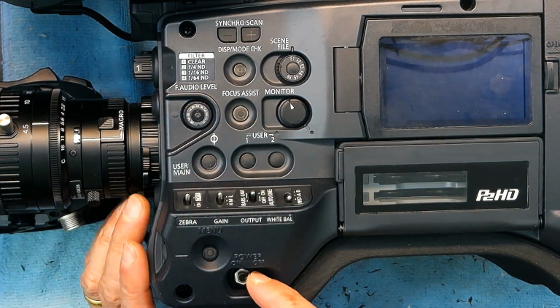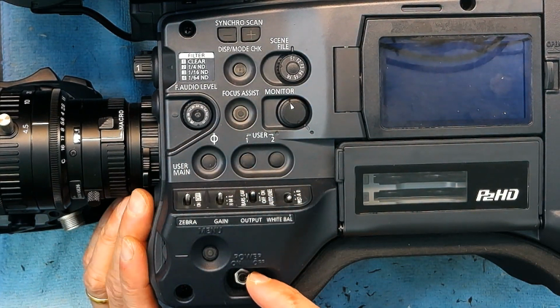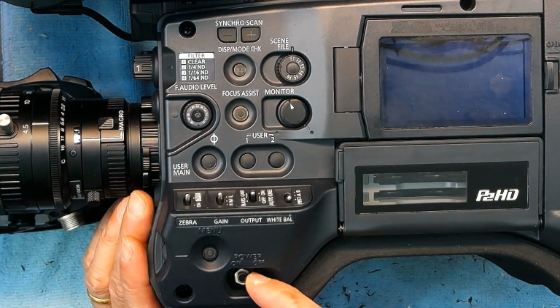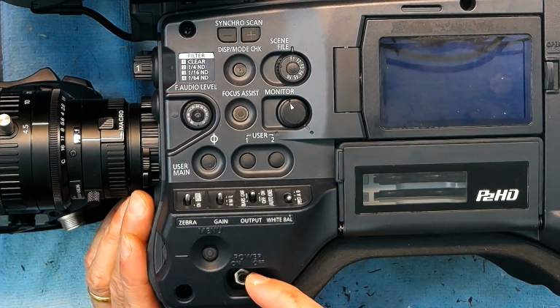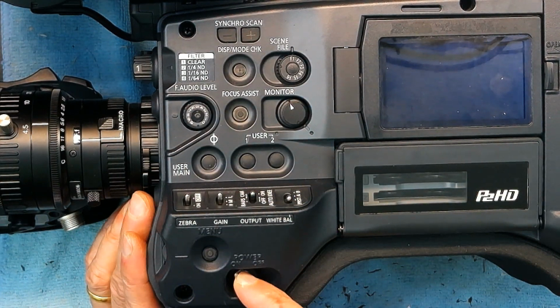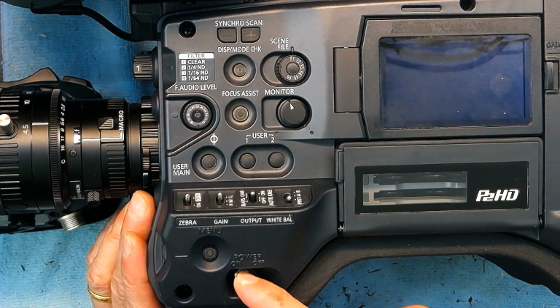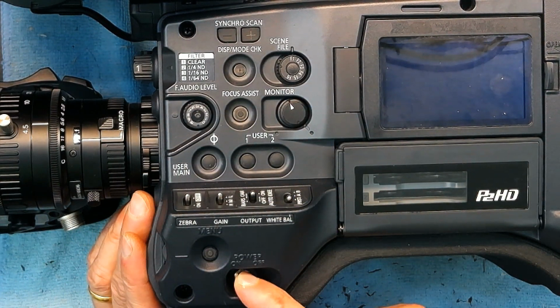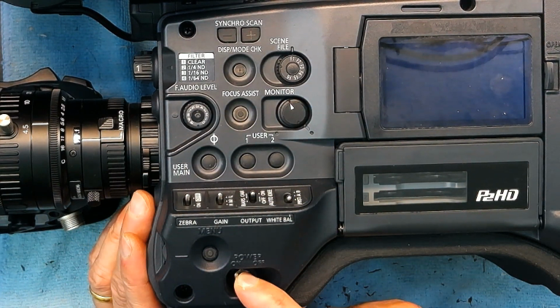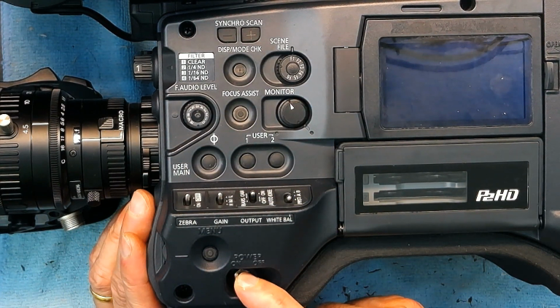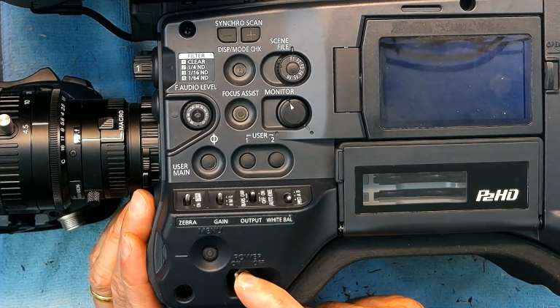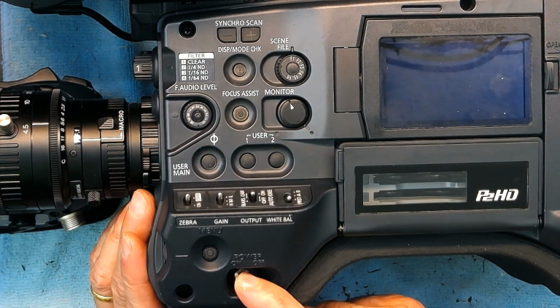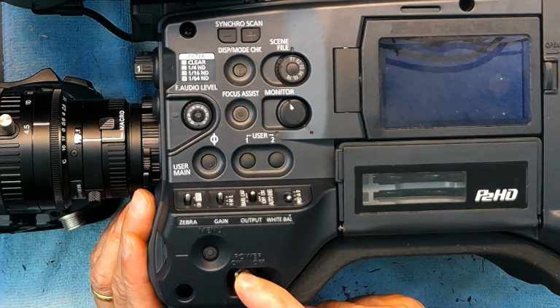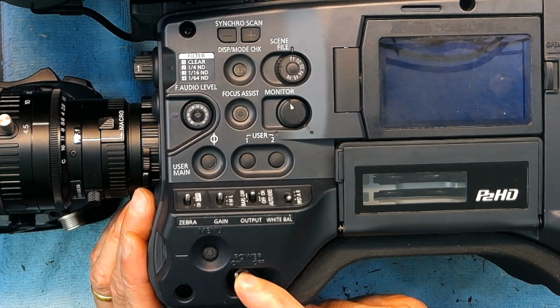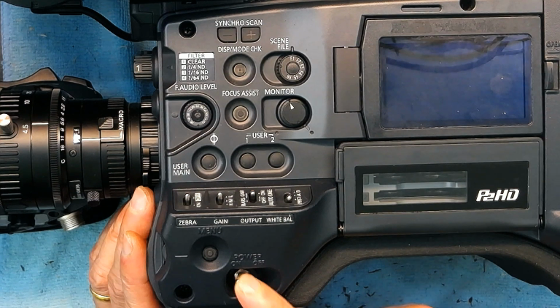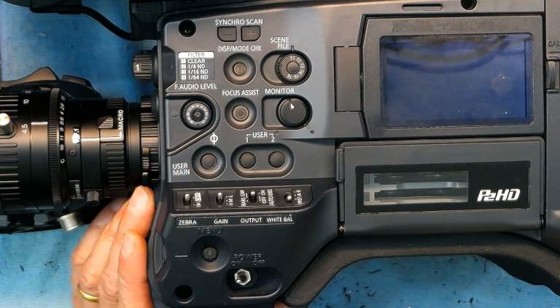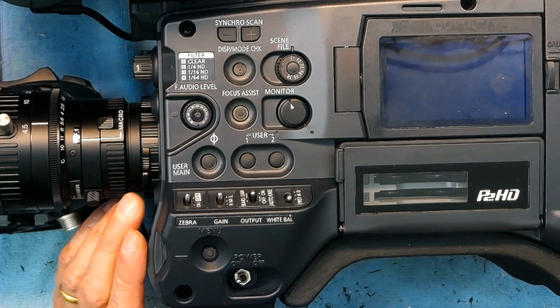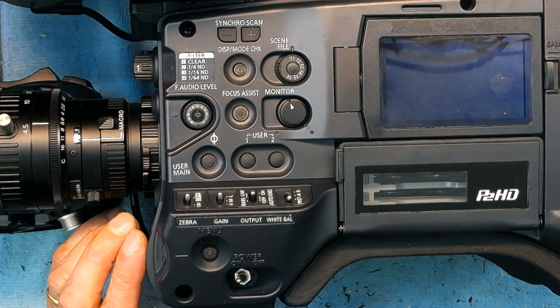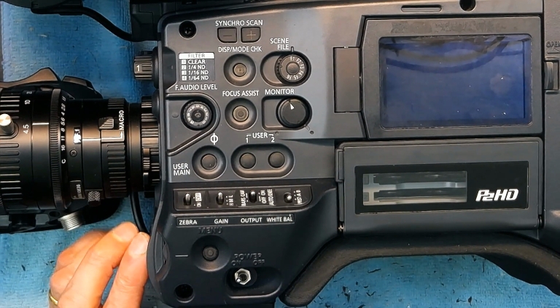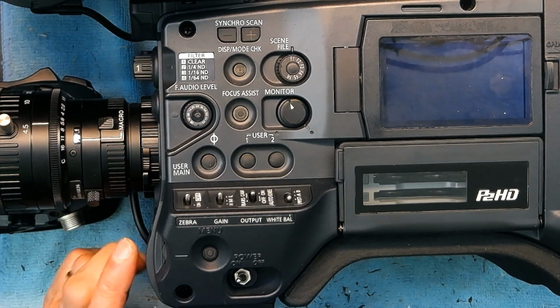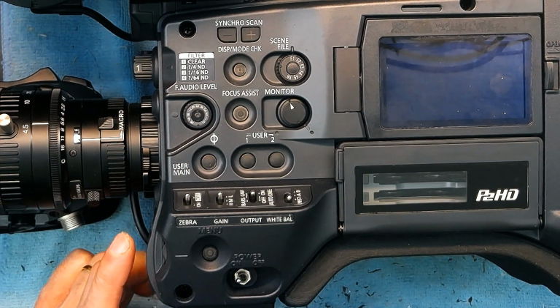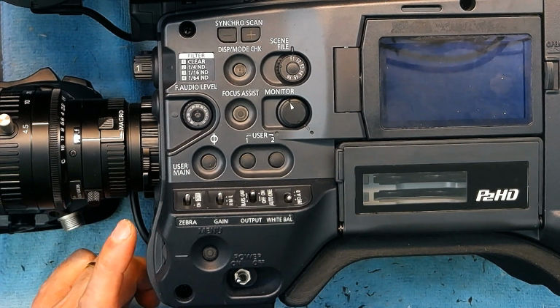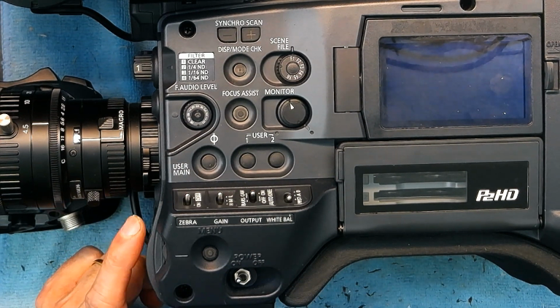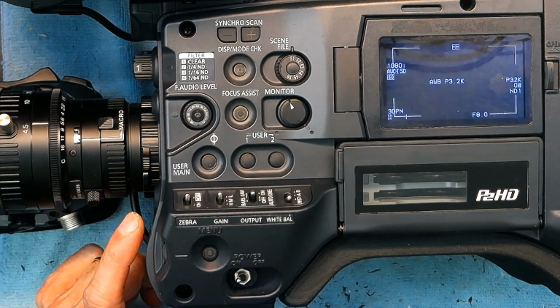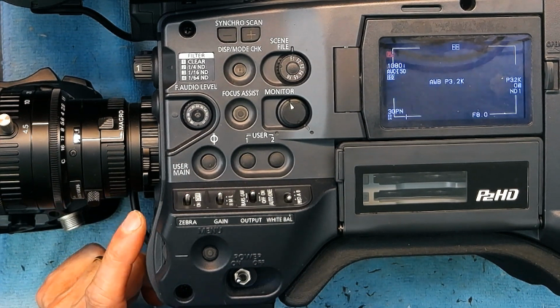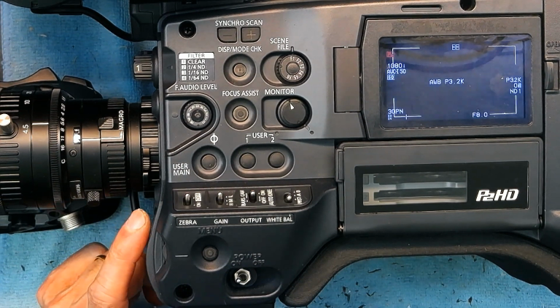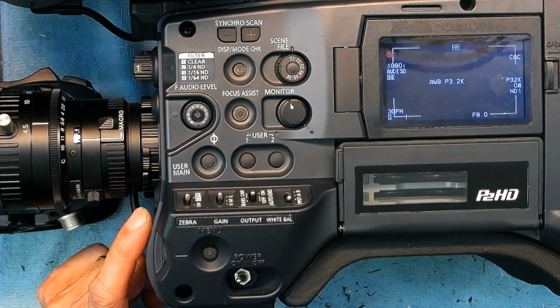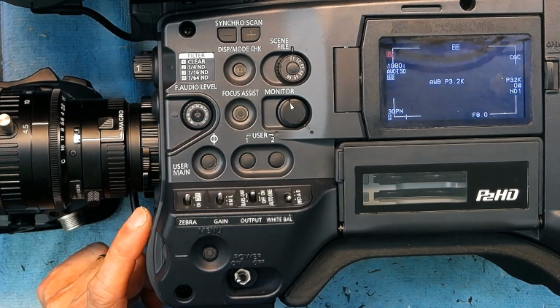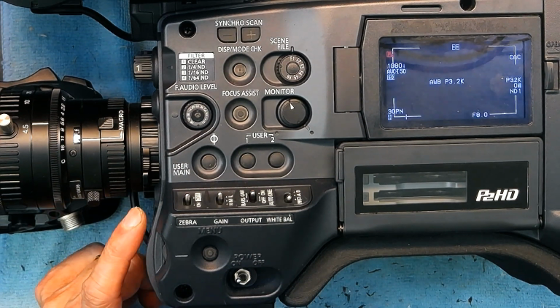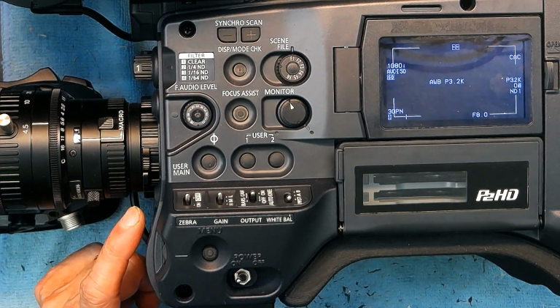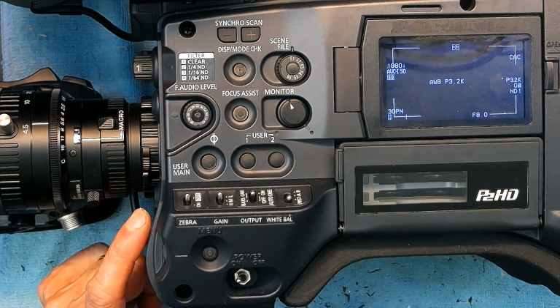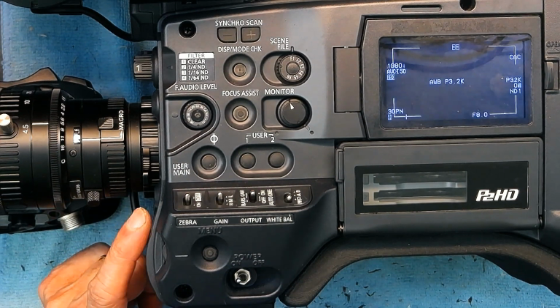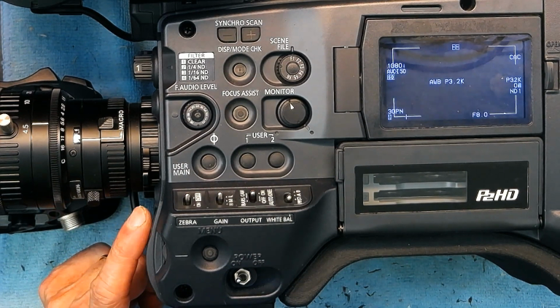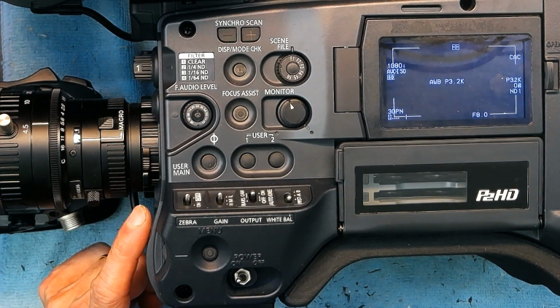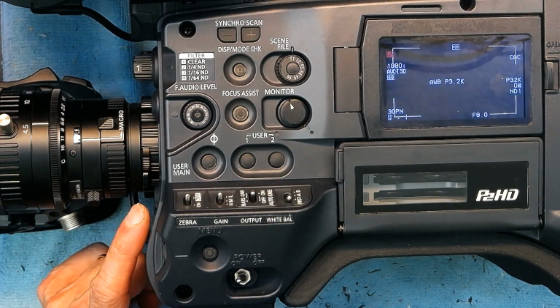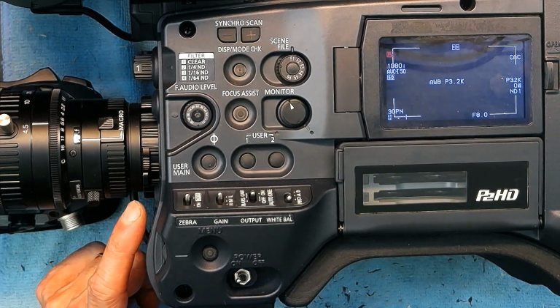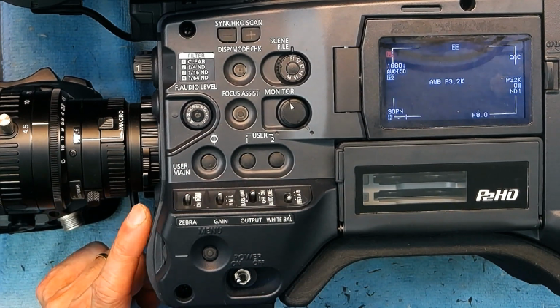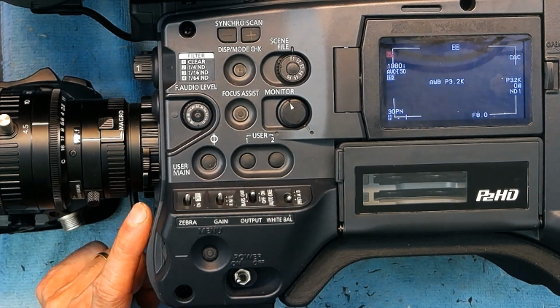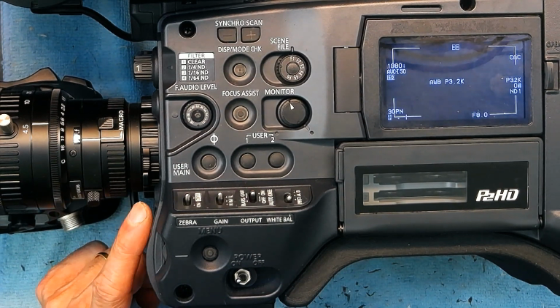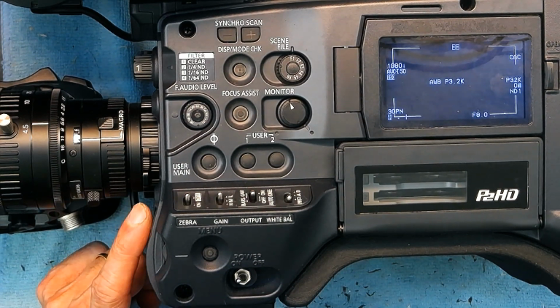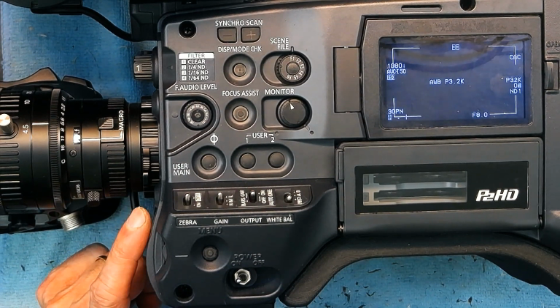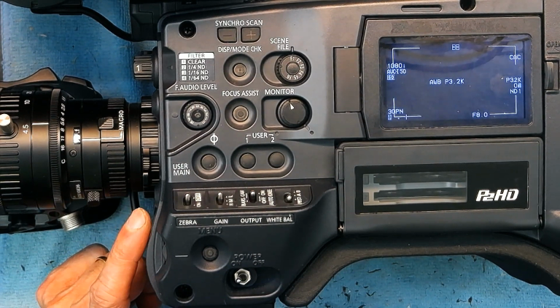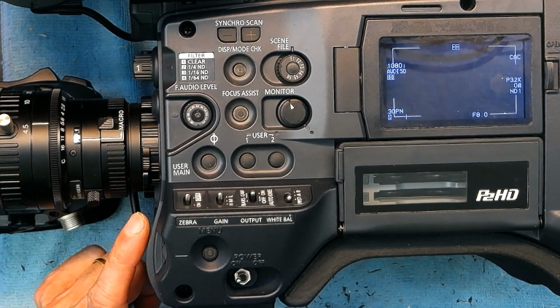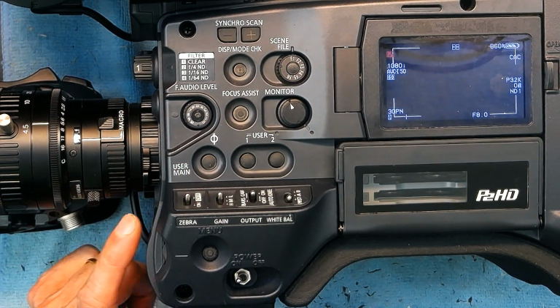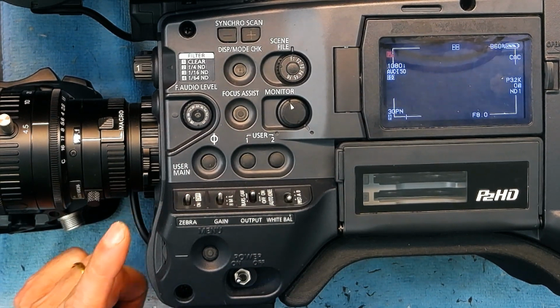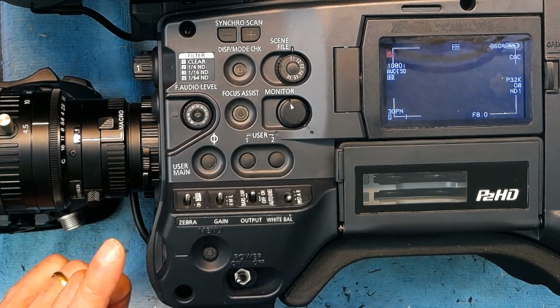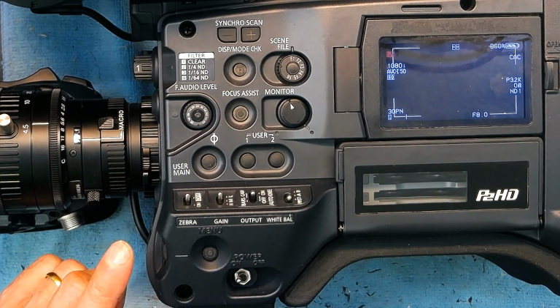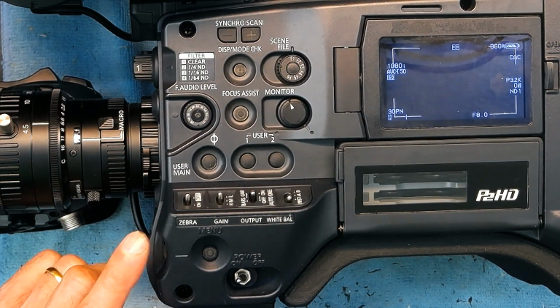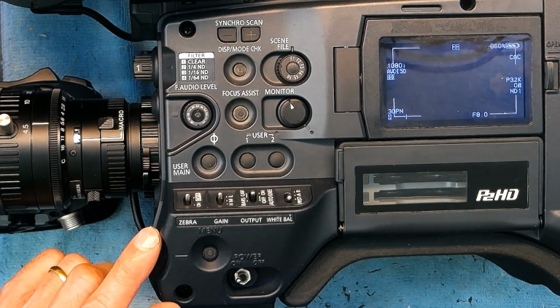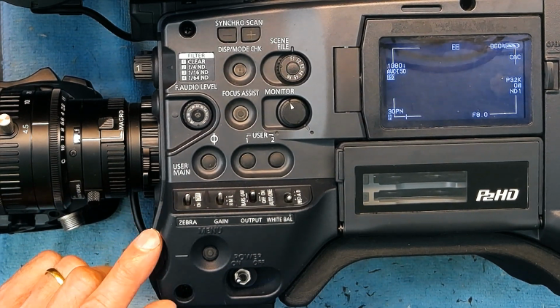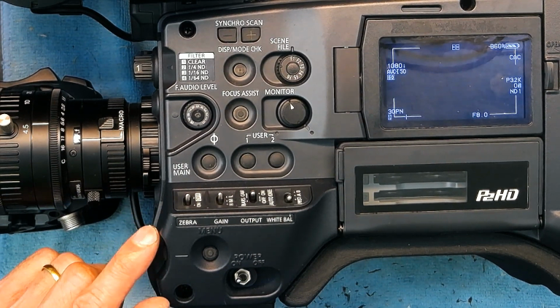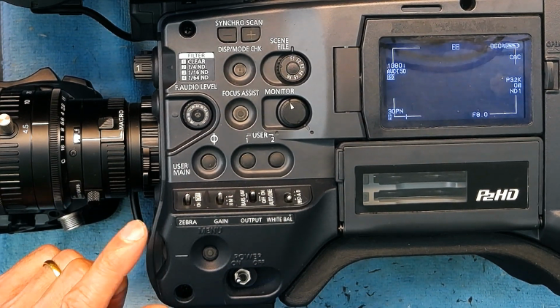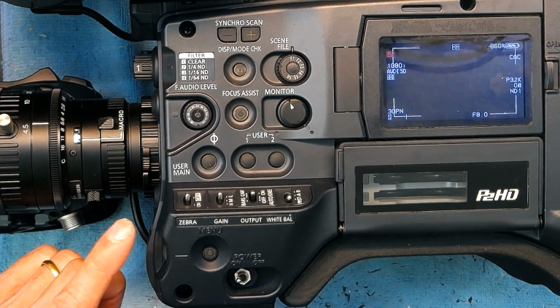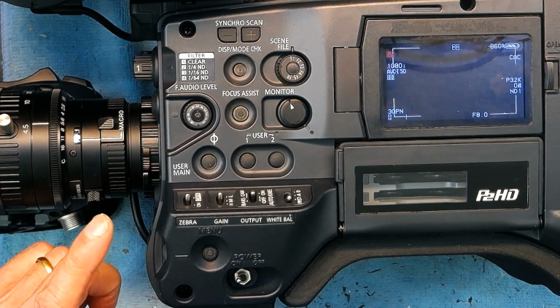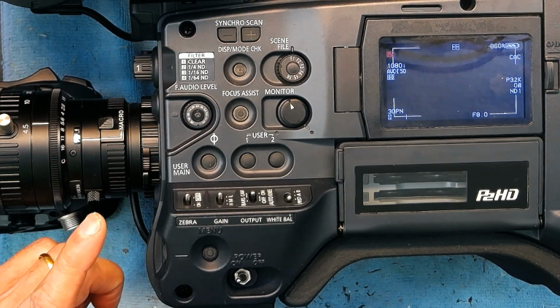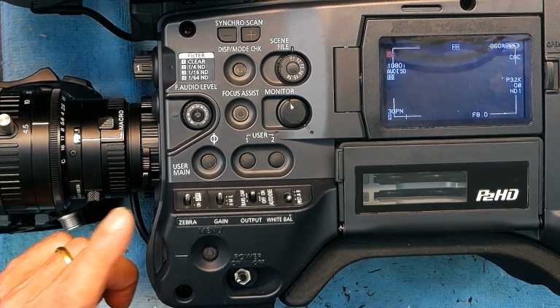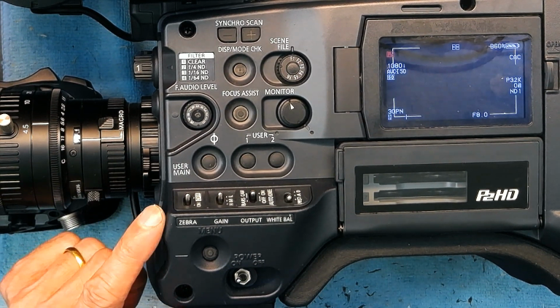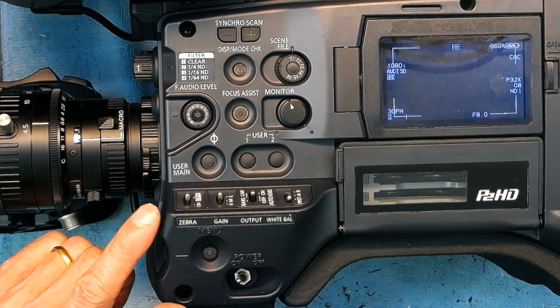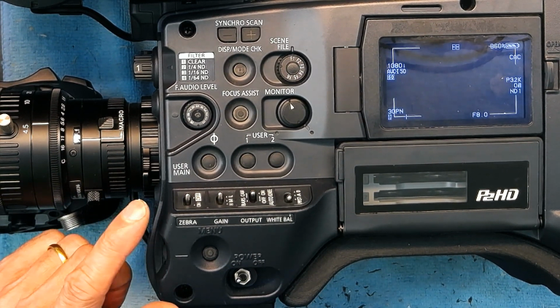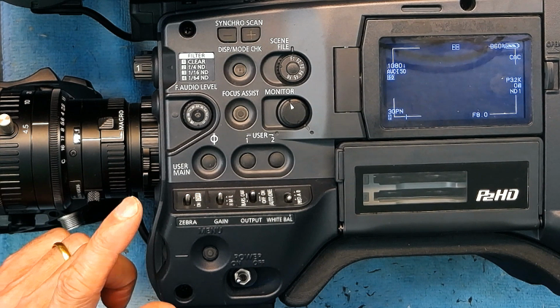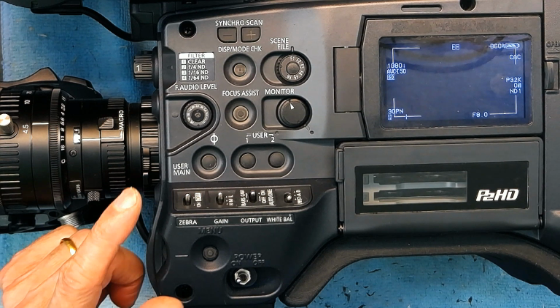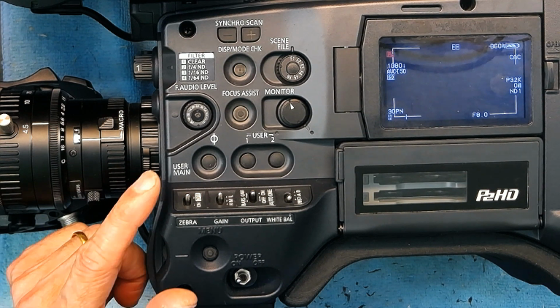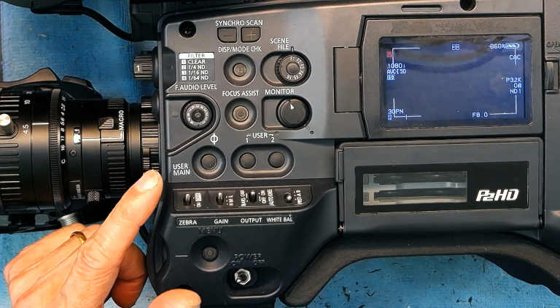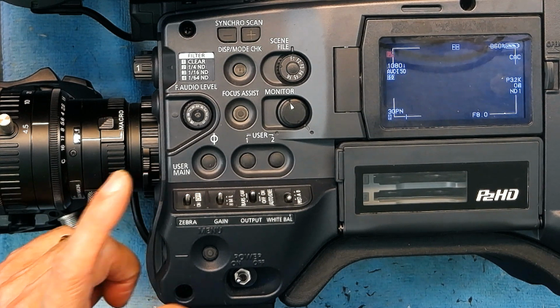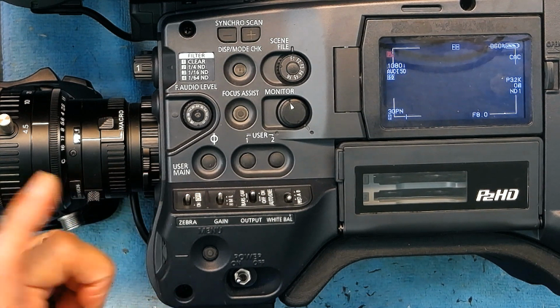Once you close it, you turn on the power of the camera. The camera boots up really quickly — and there it is, it already booted up.